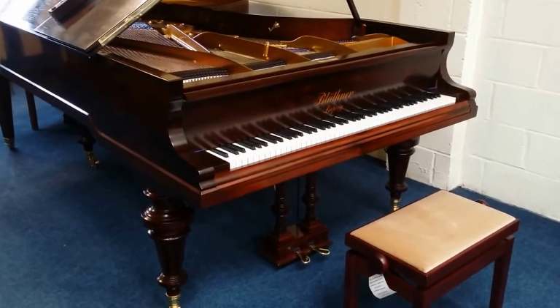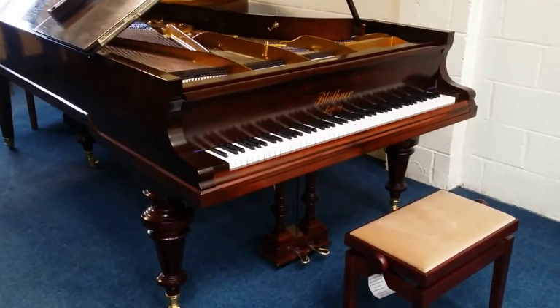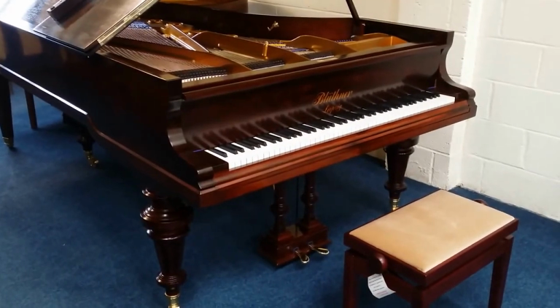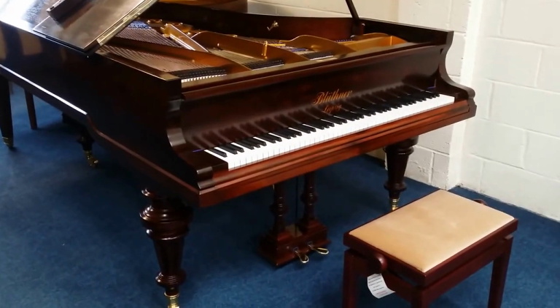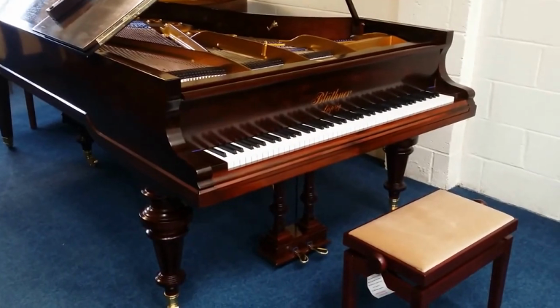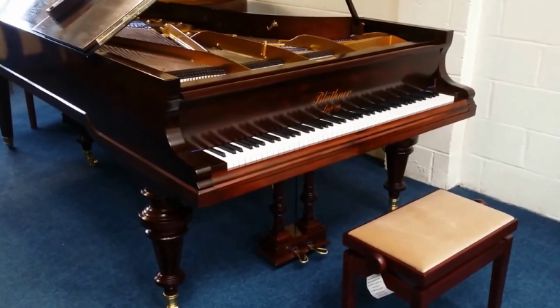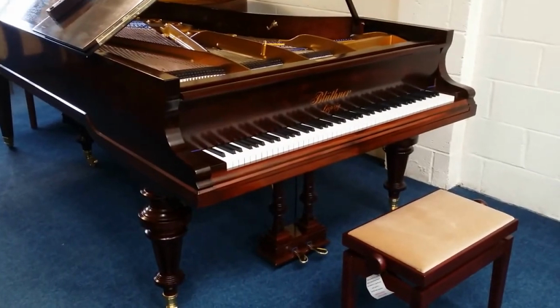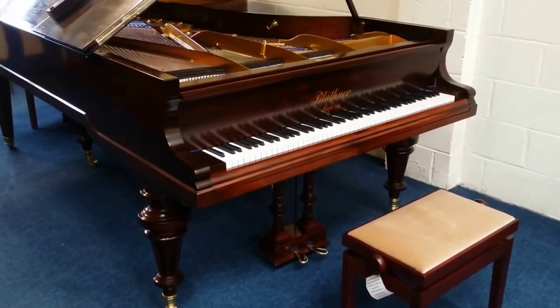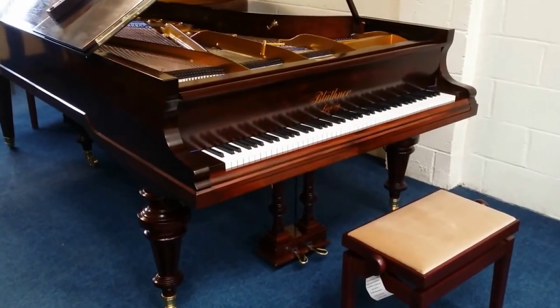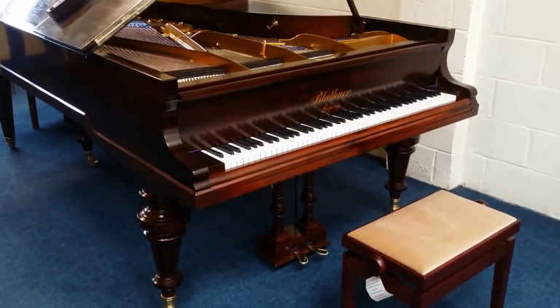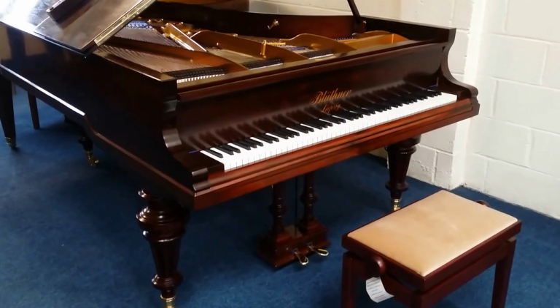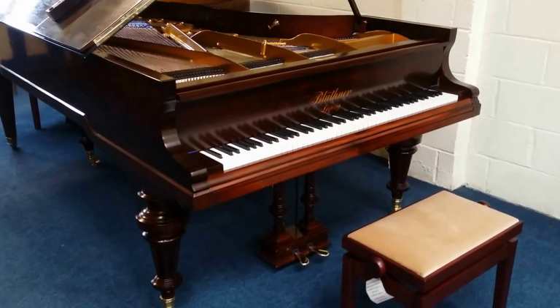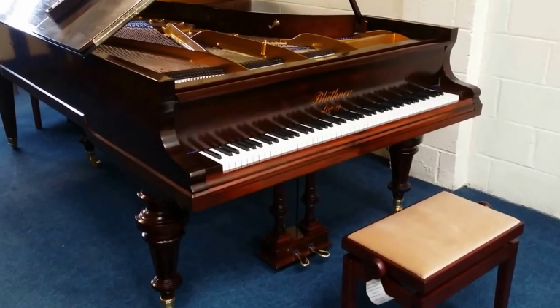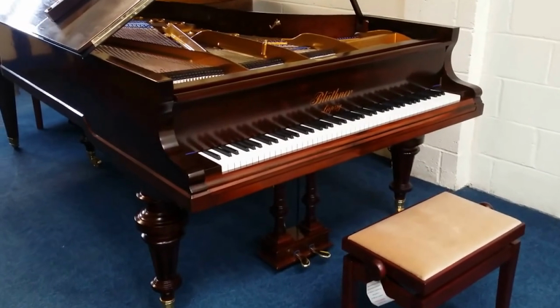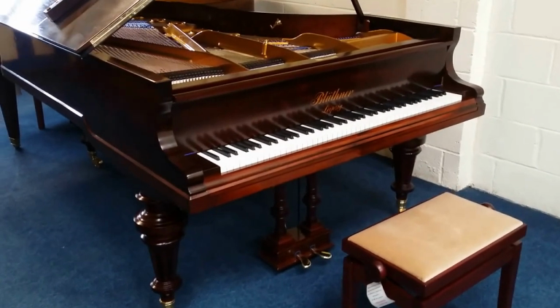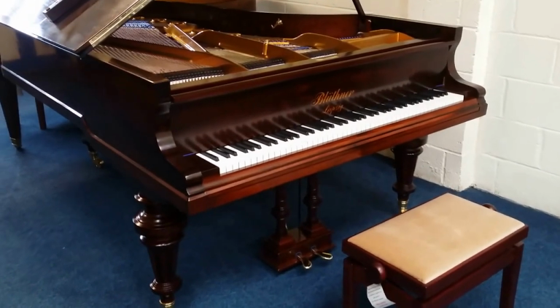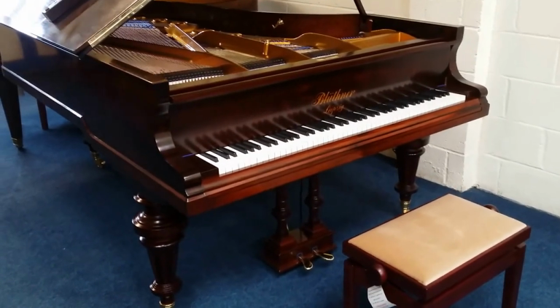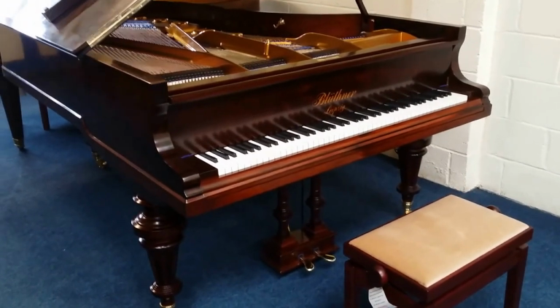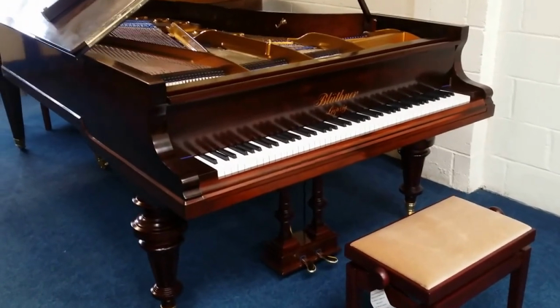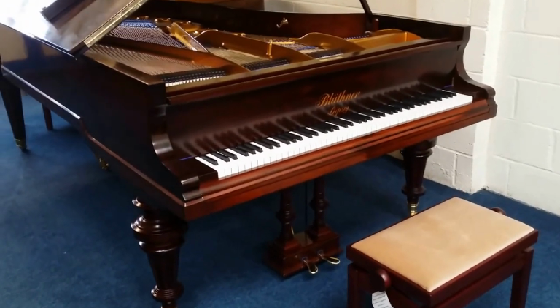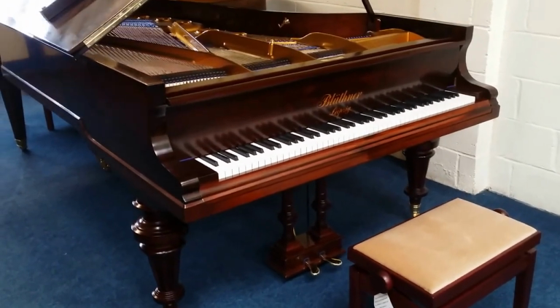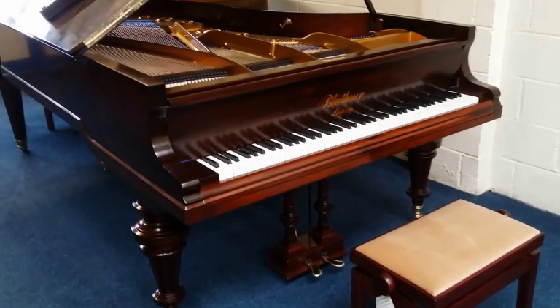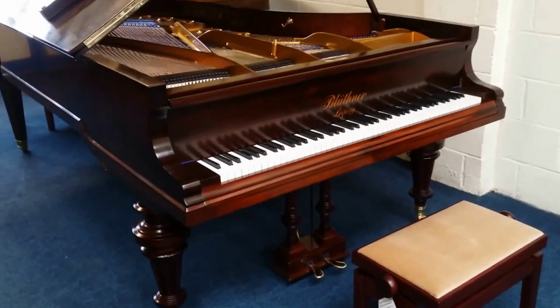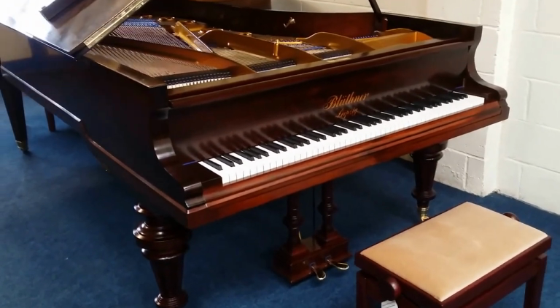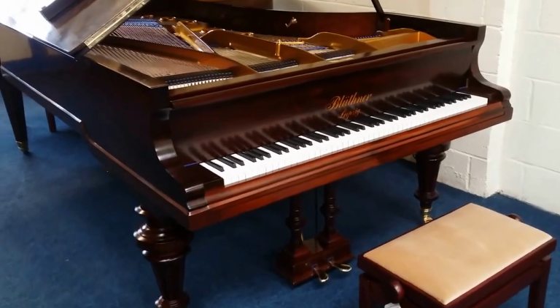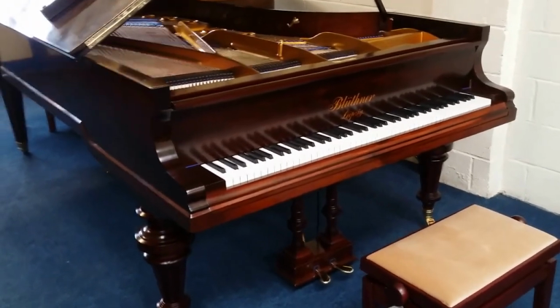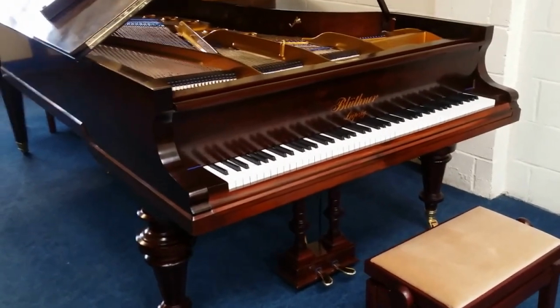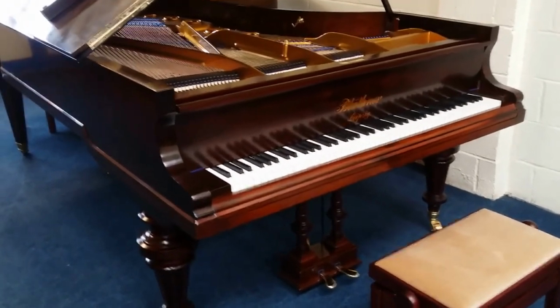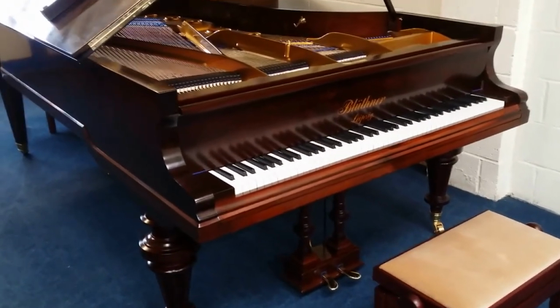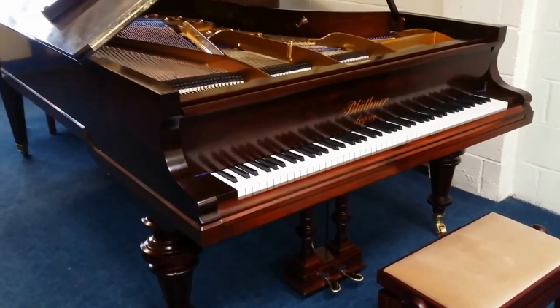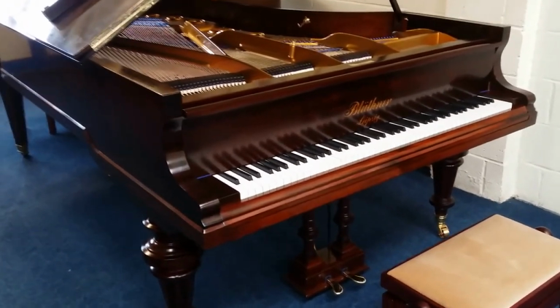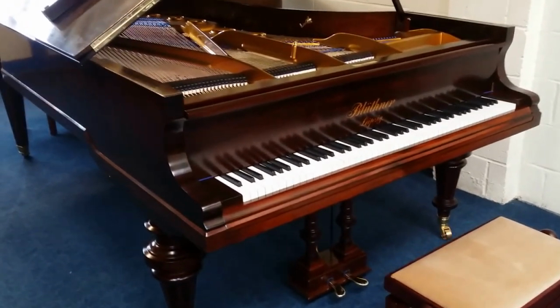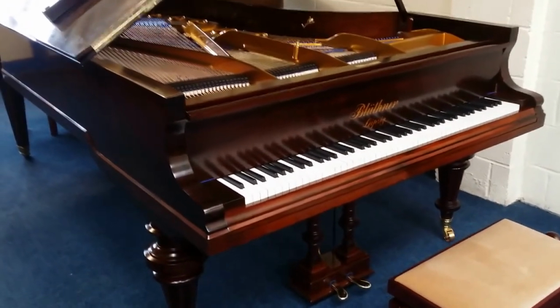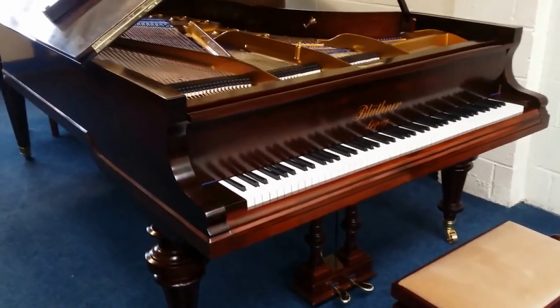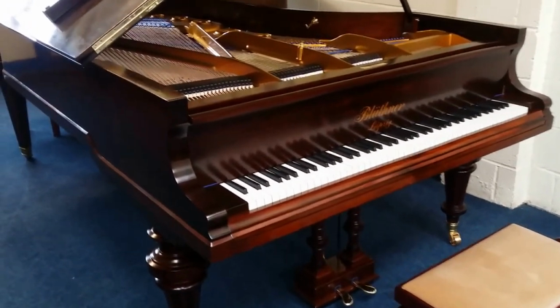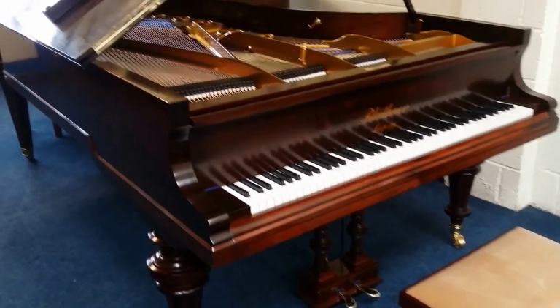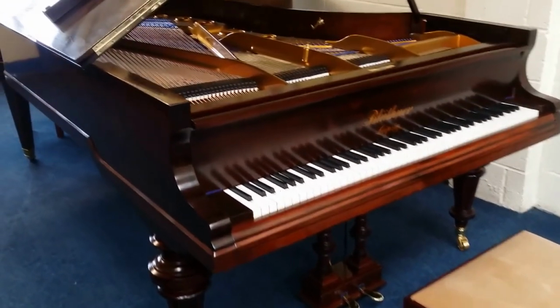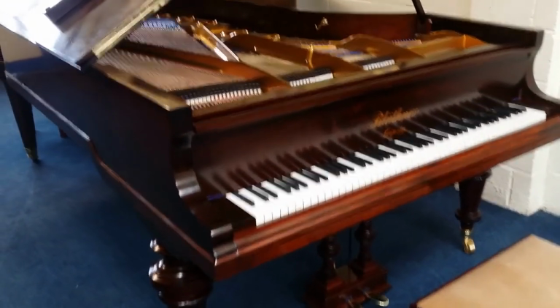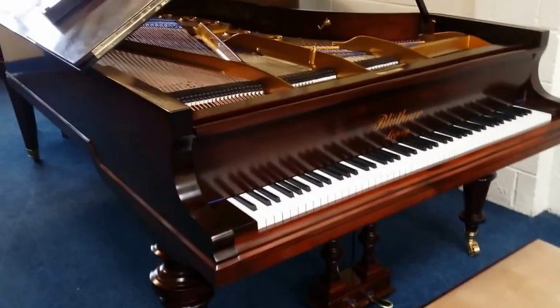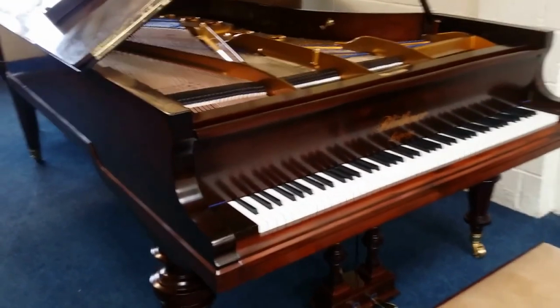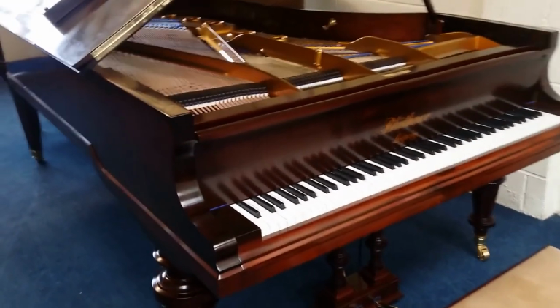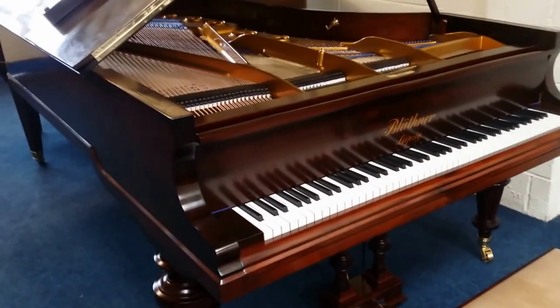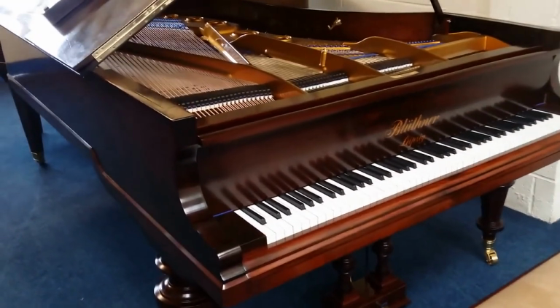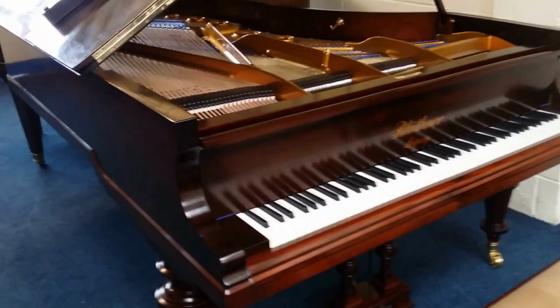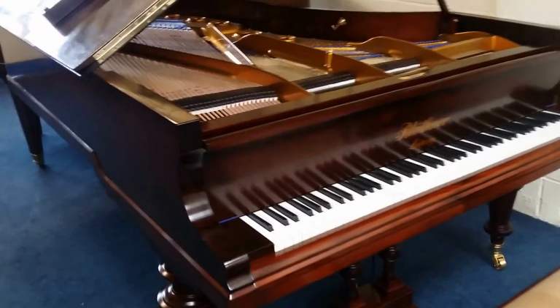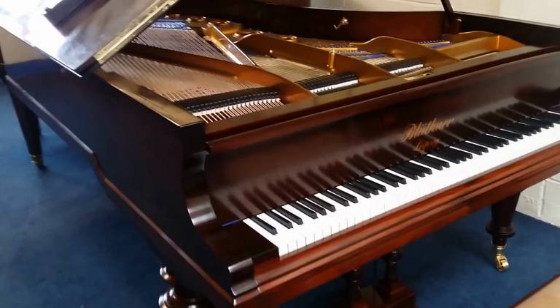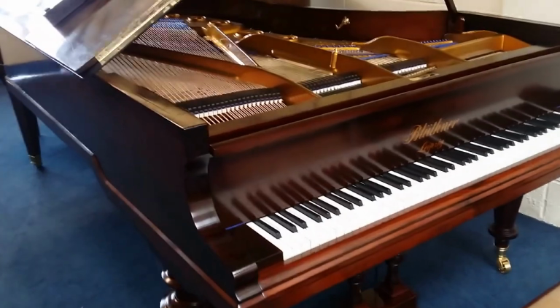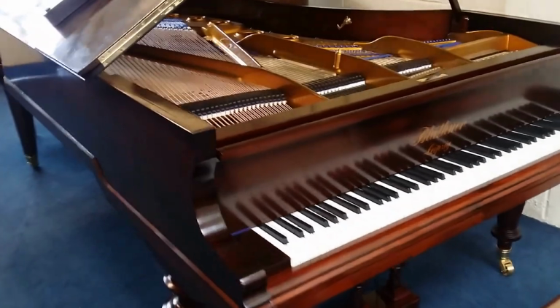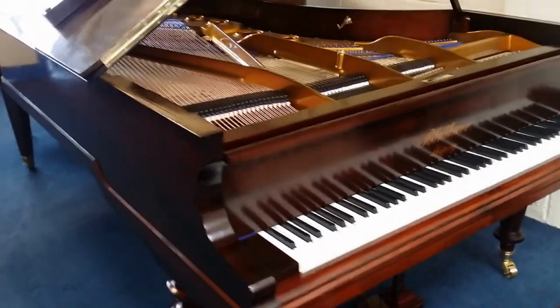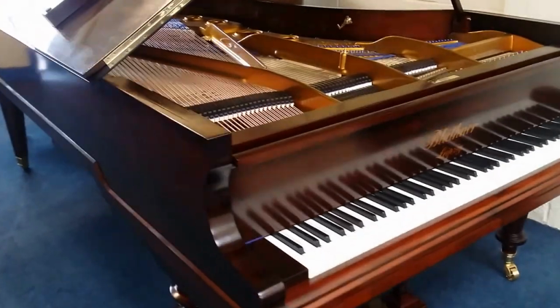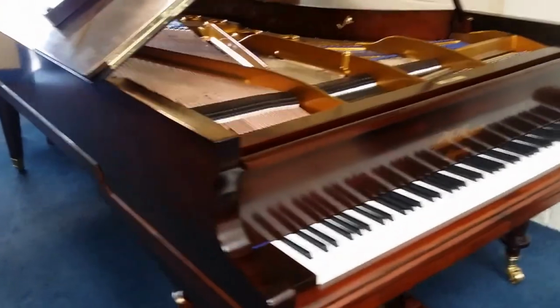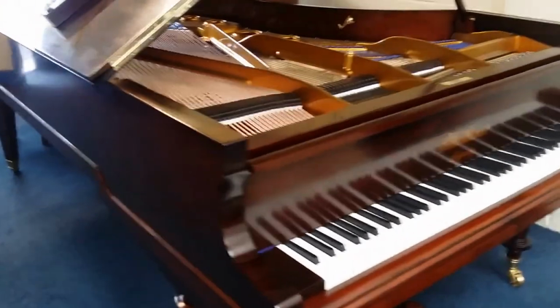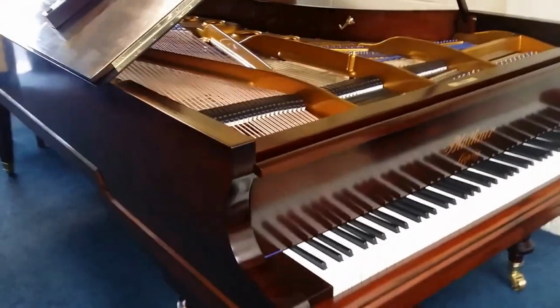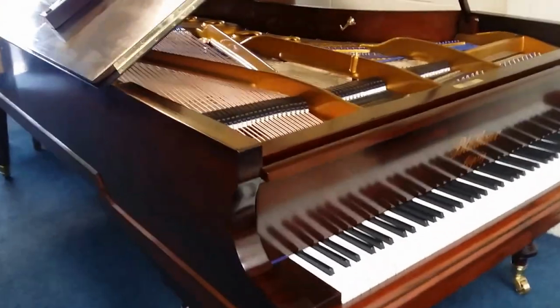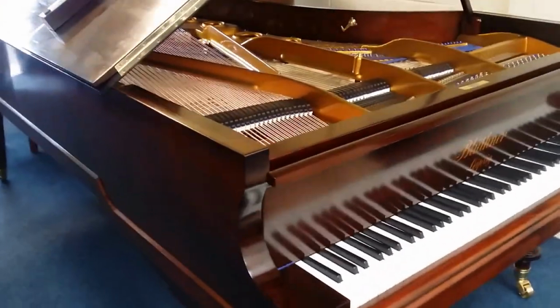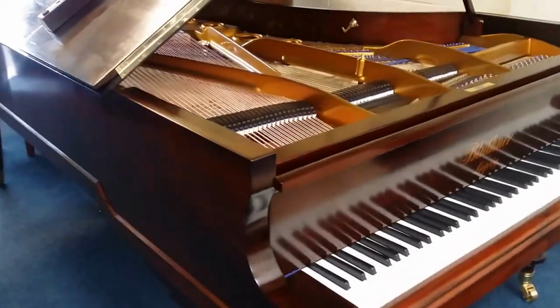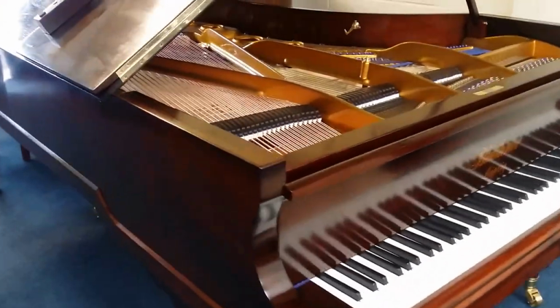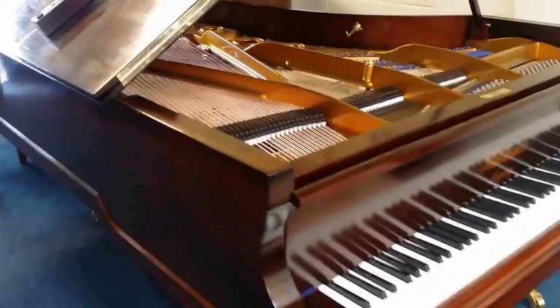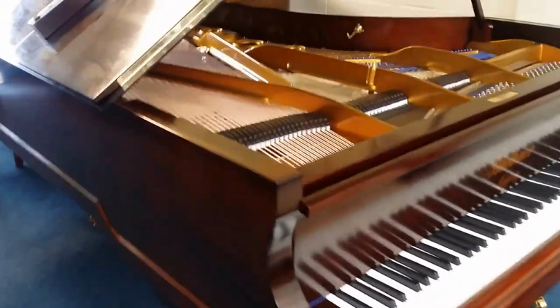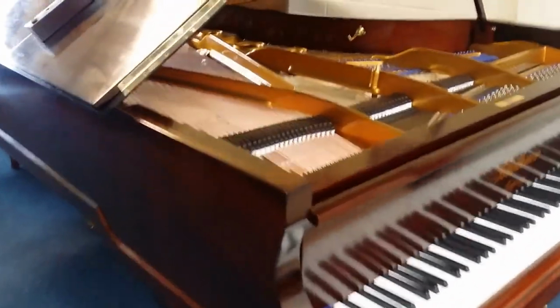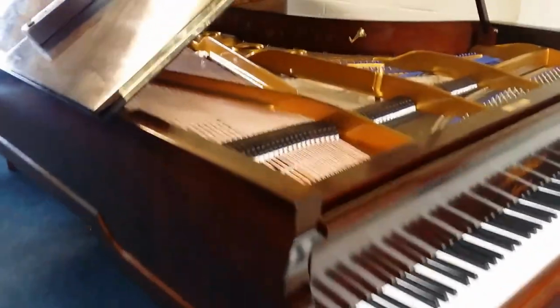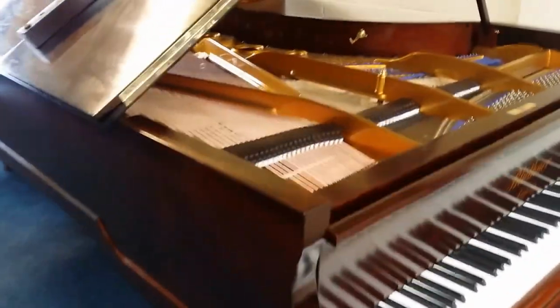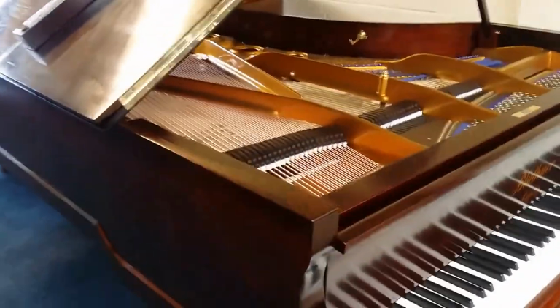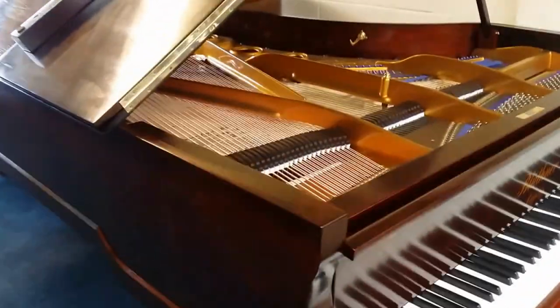Hello, this is a Blüthner Grand Piano, 1909, 6 foot 11 inches long, Style 9, just coming to stock.